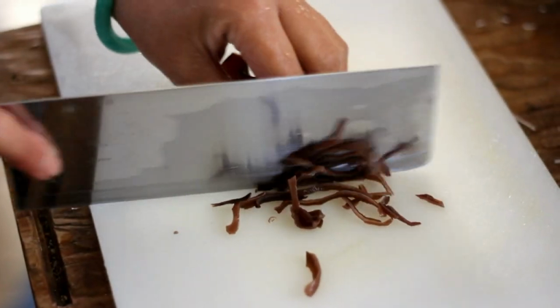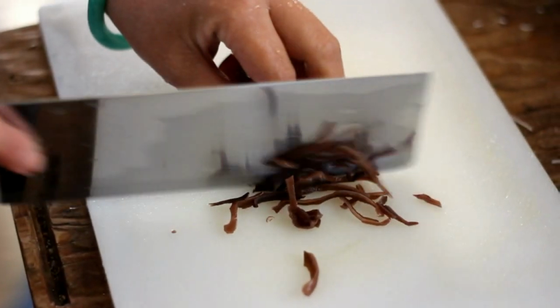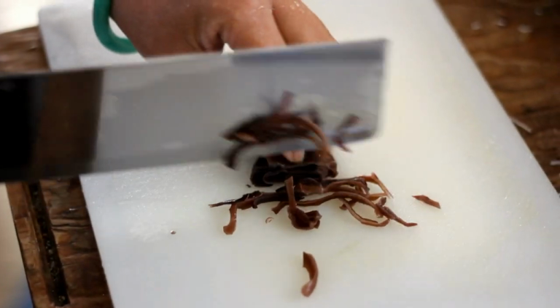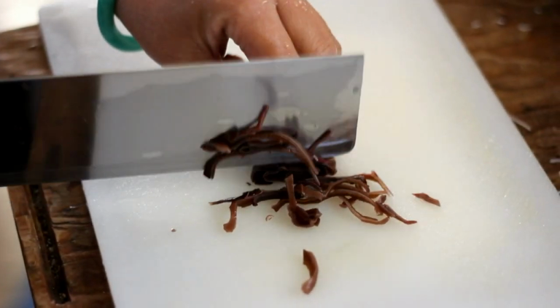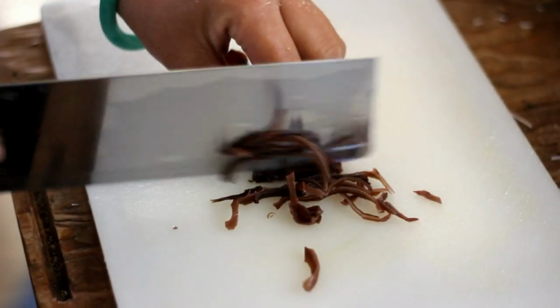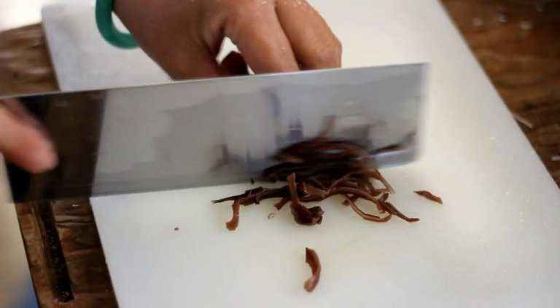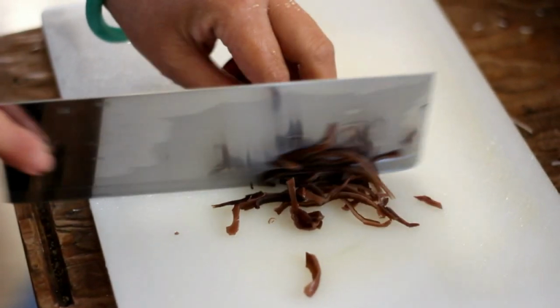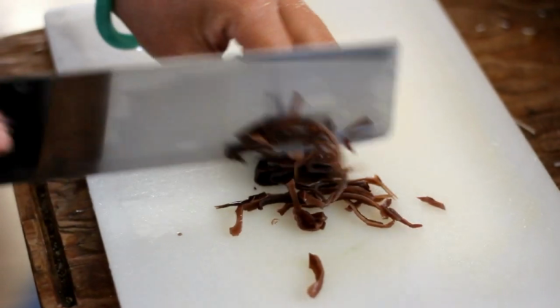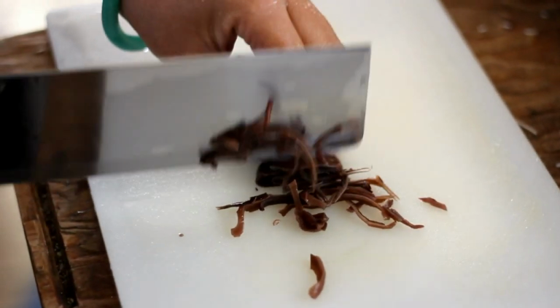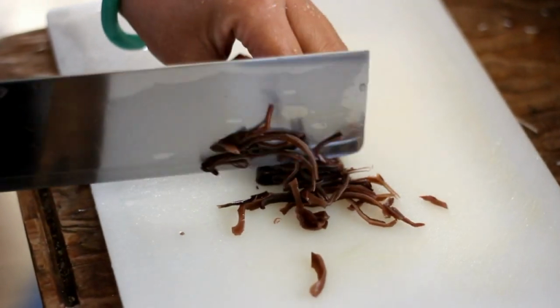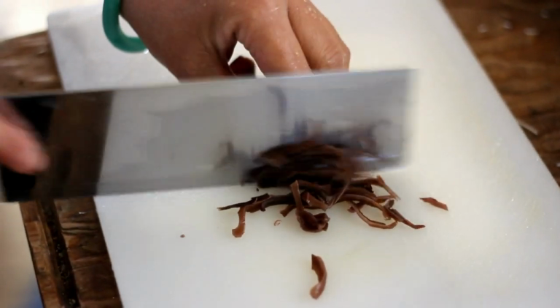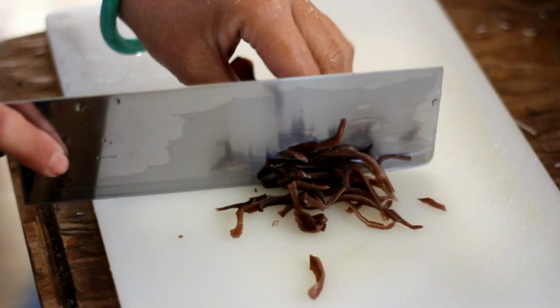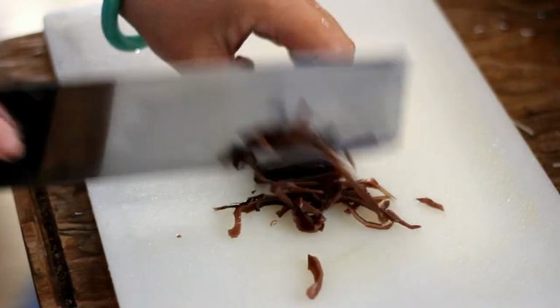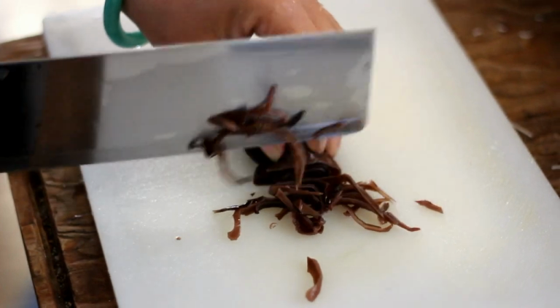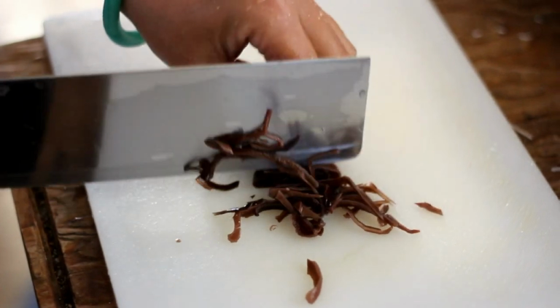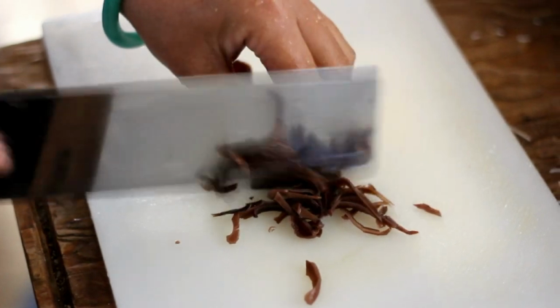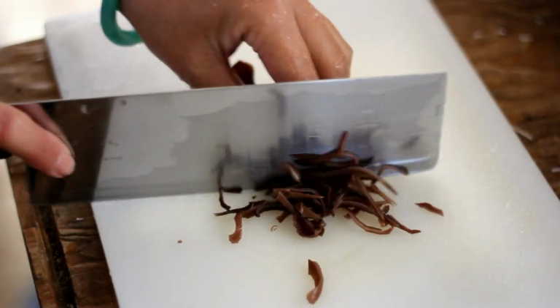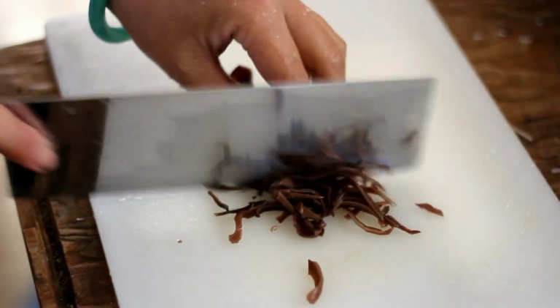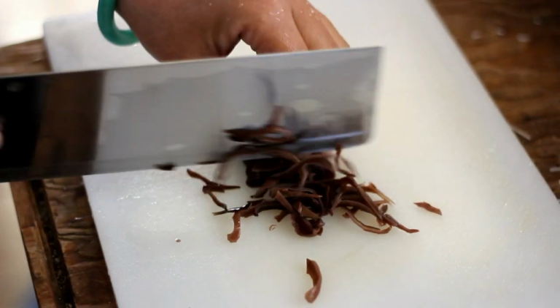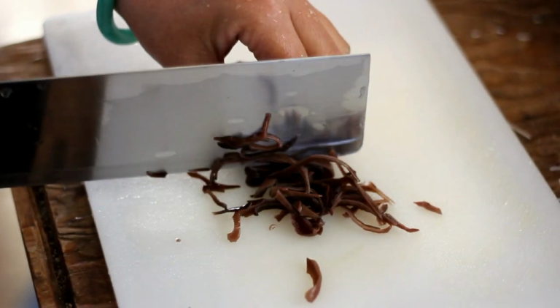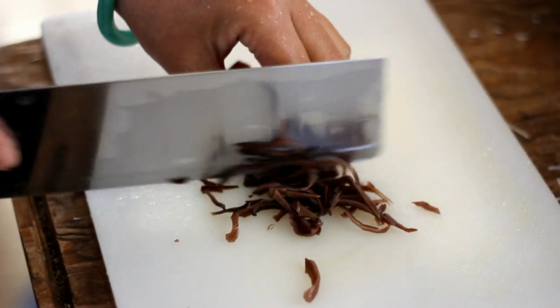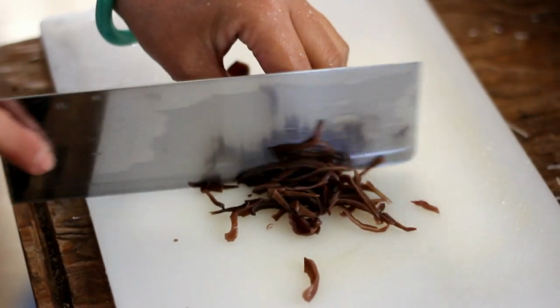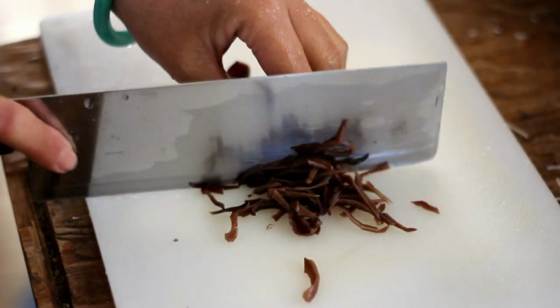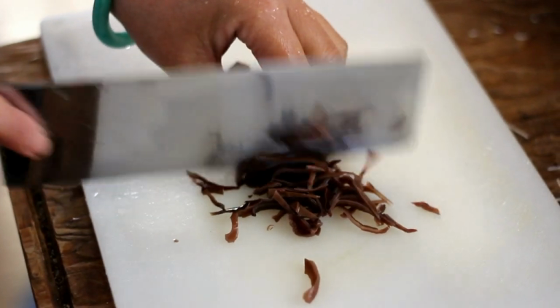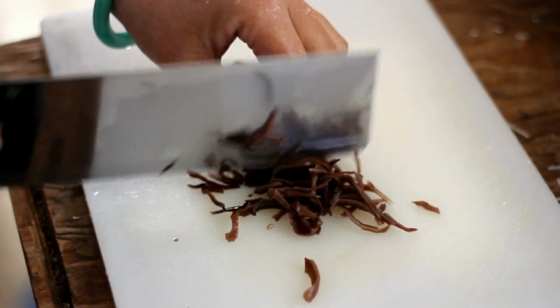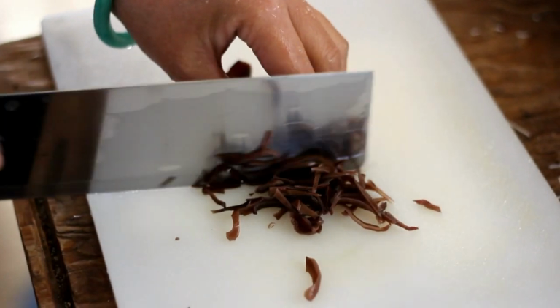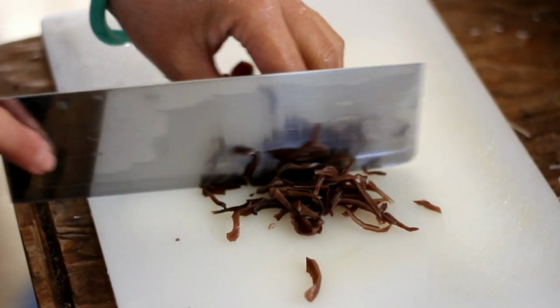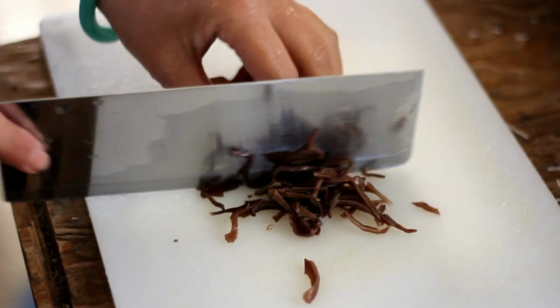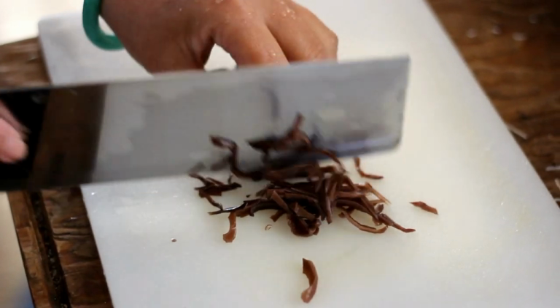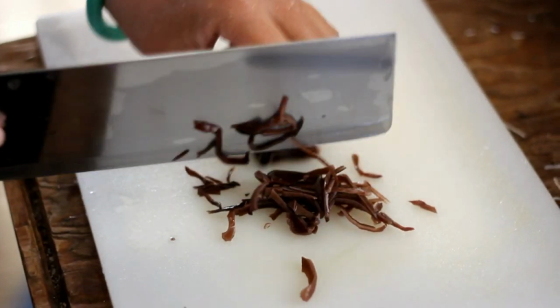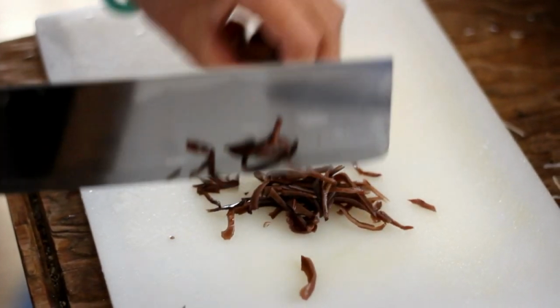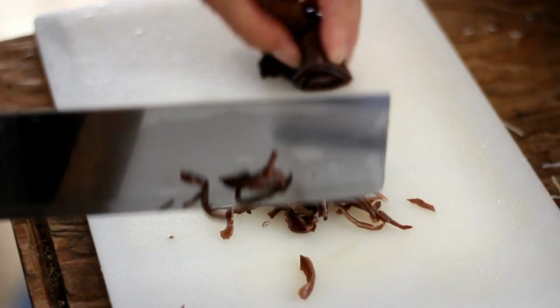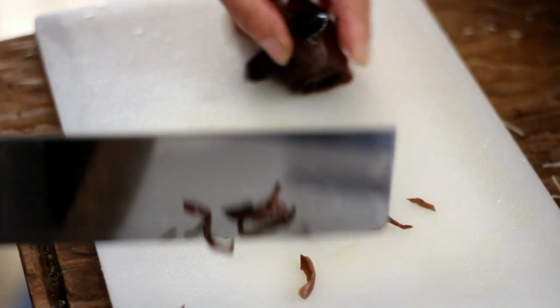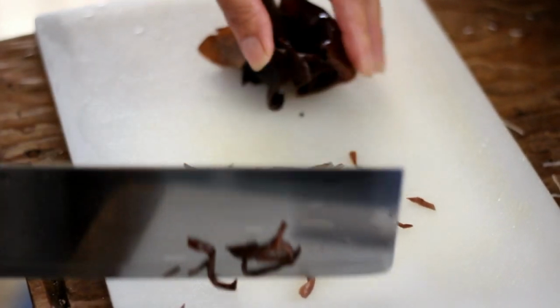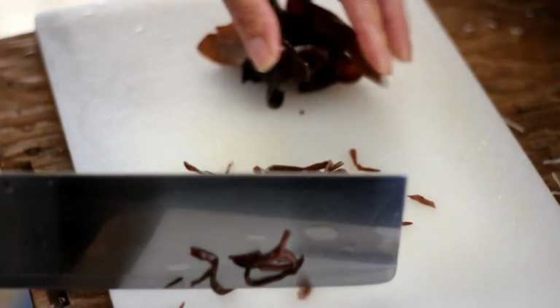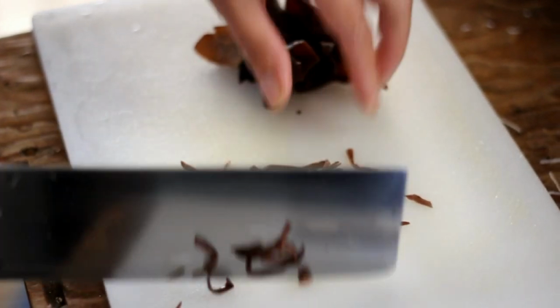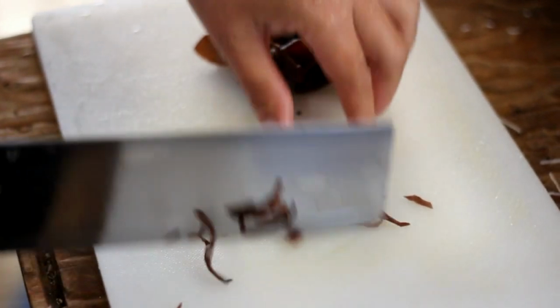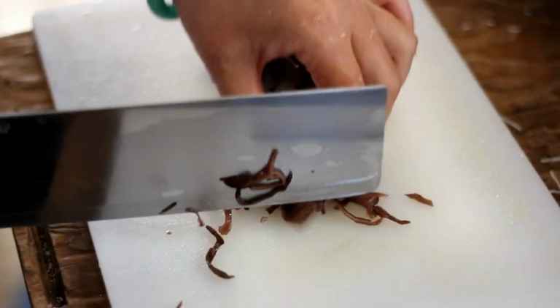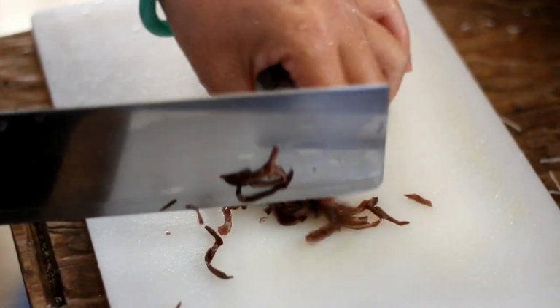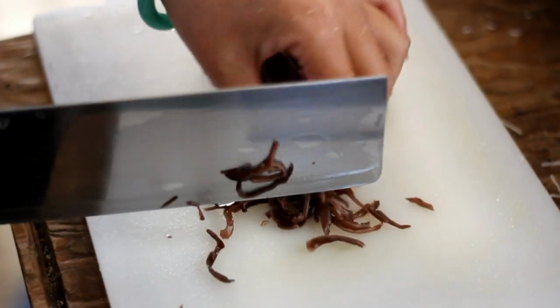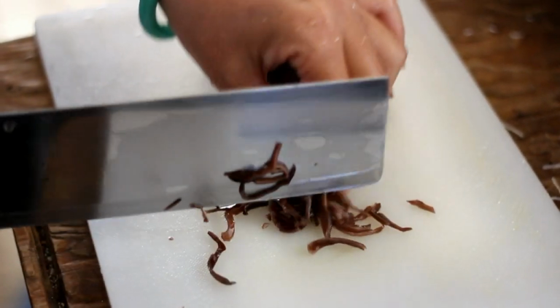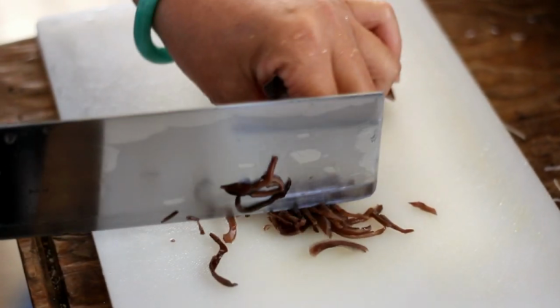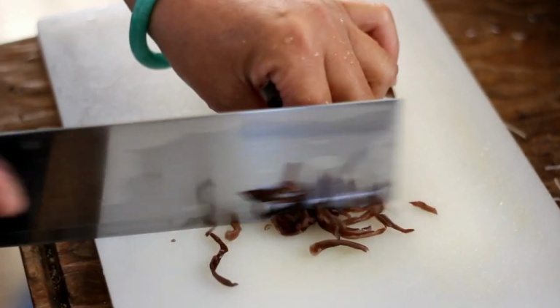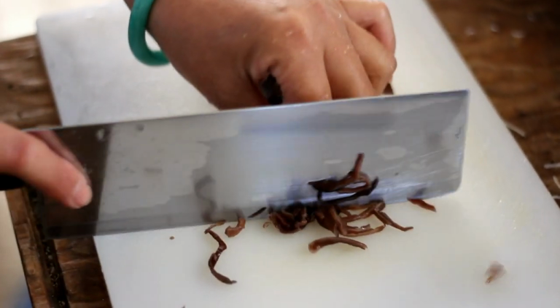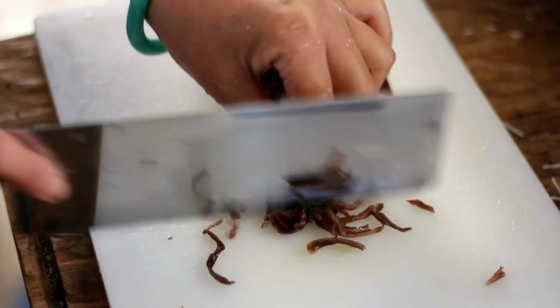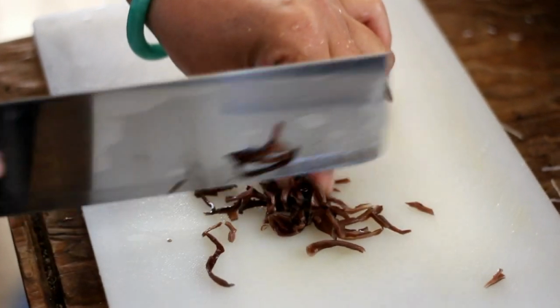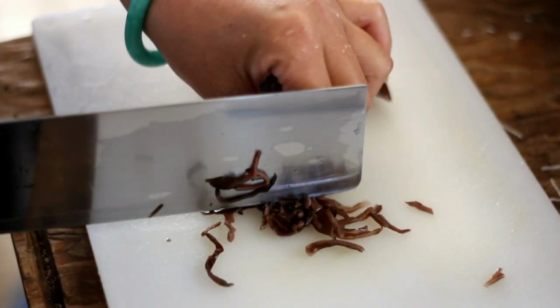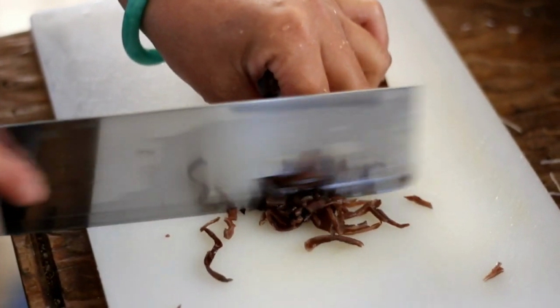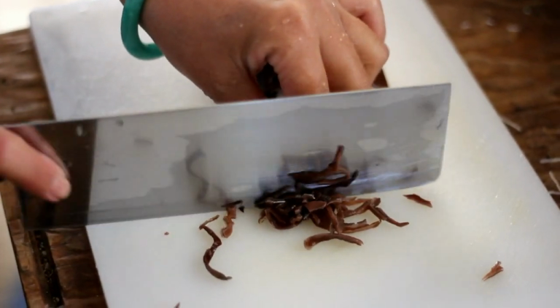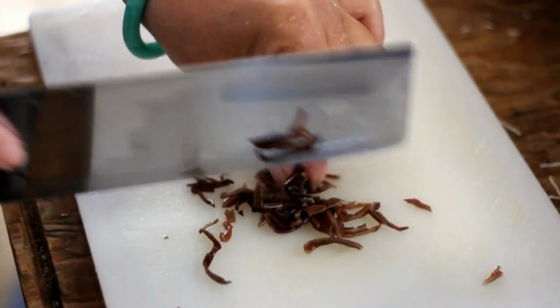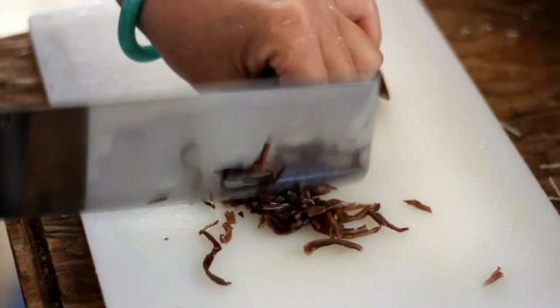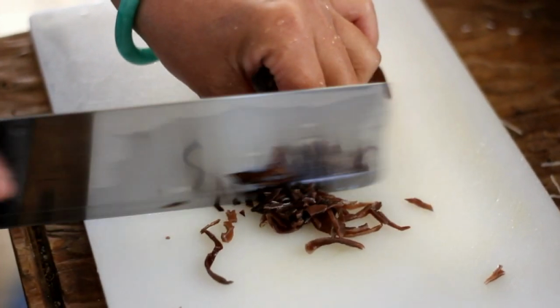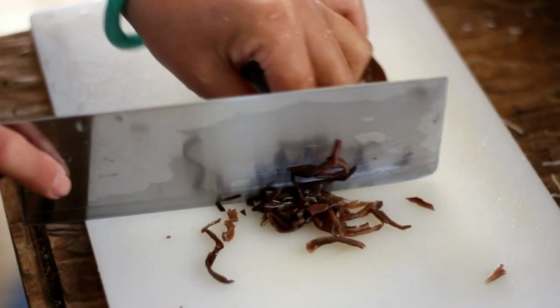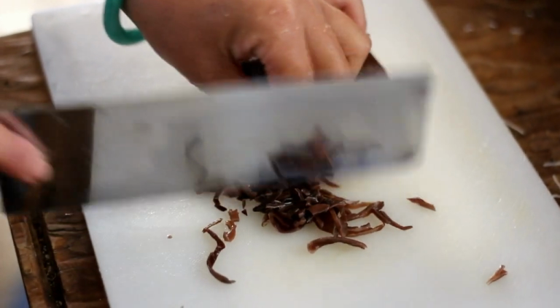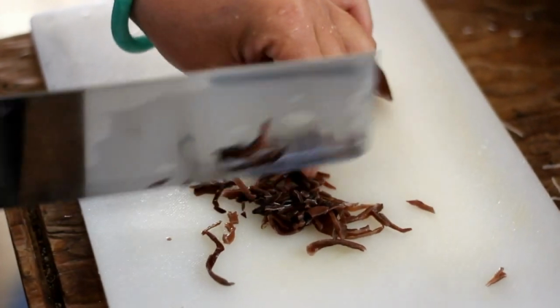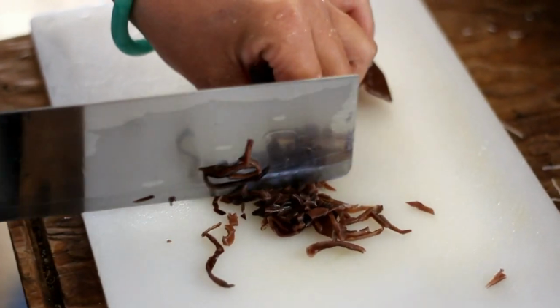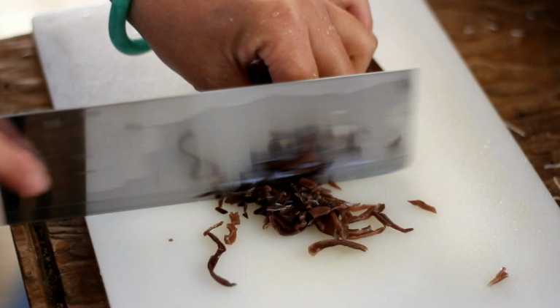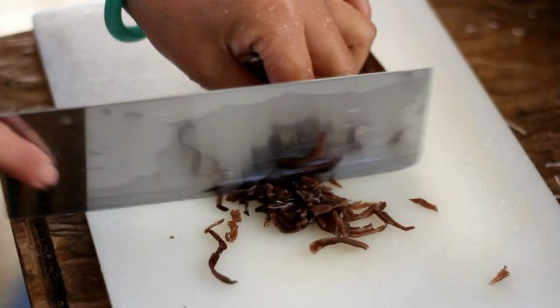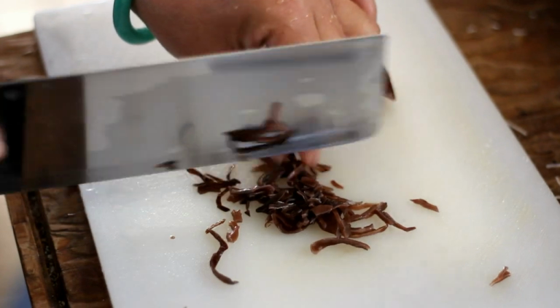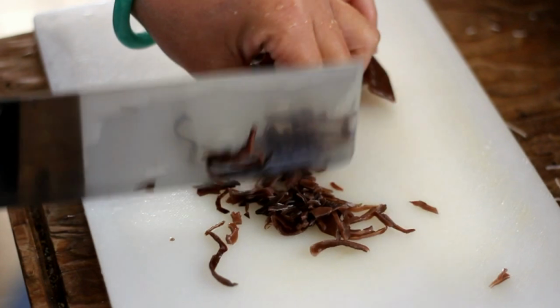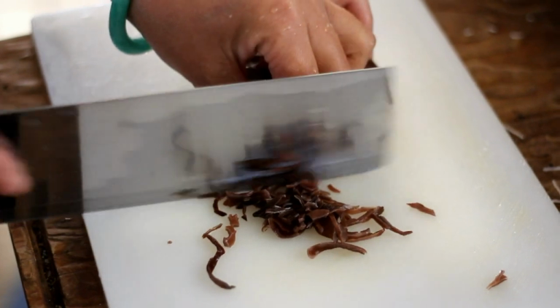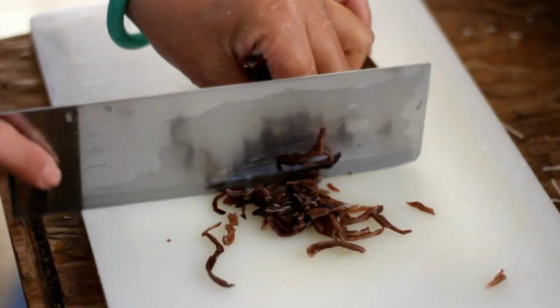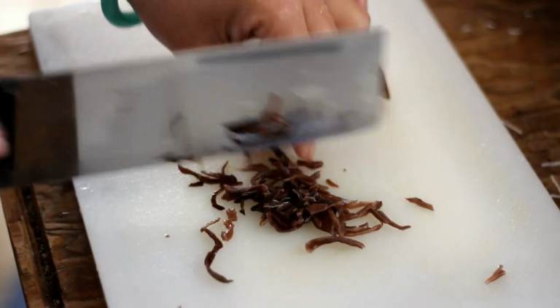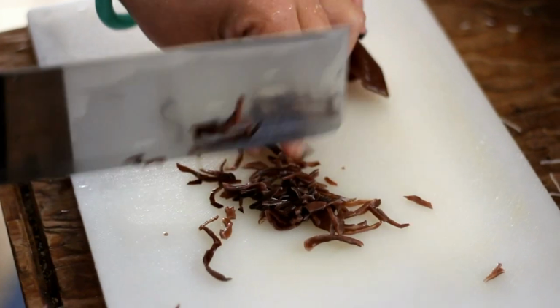Soak some wood ear mushroom in water. Mince when it's softened, put it into a bowl, then set it aside. You need about one fourth cup.